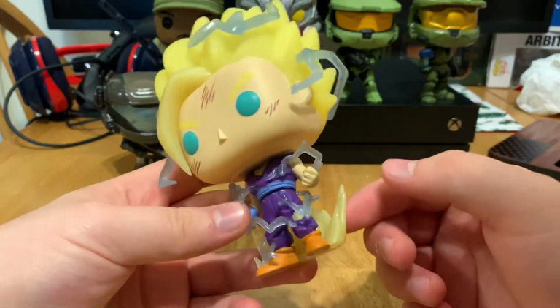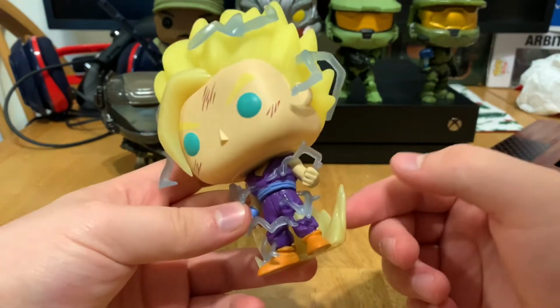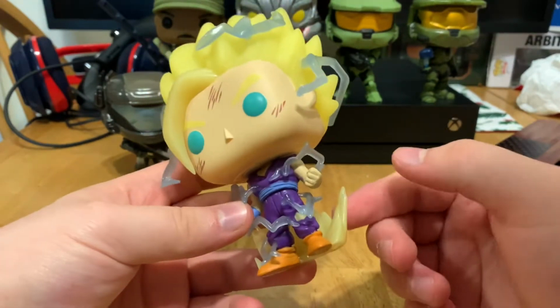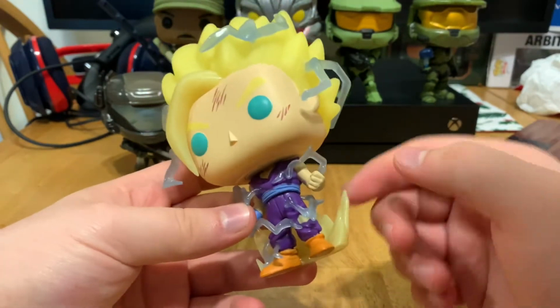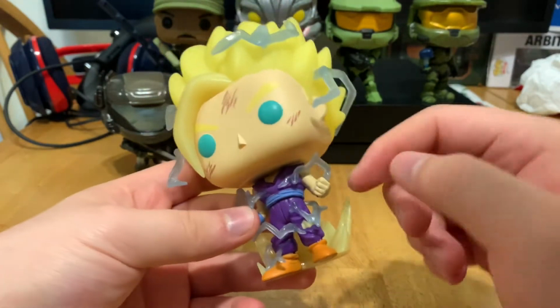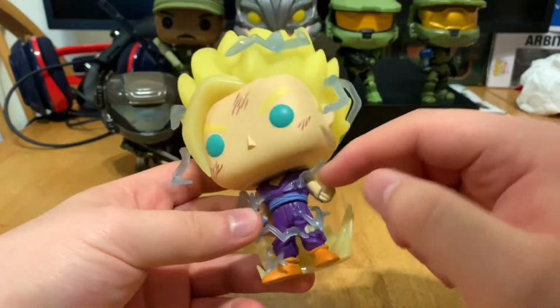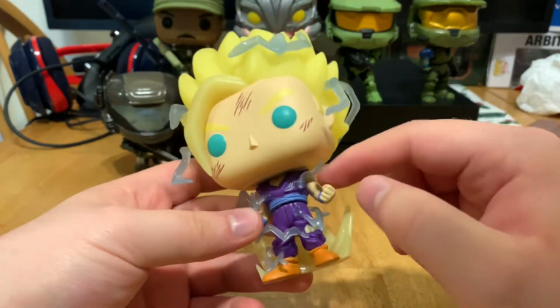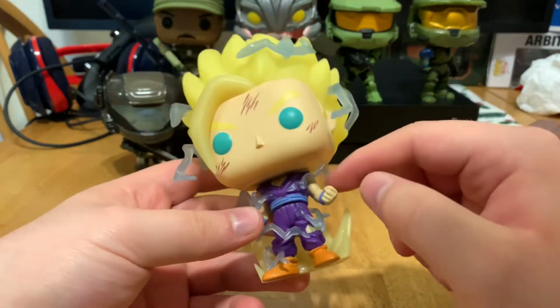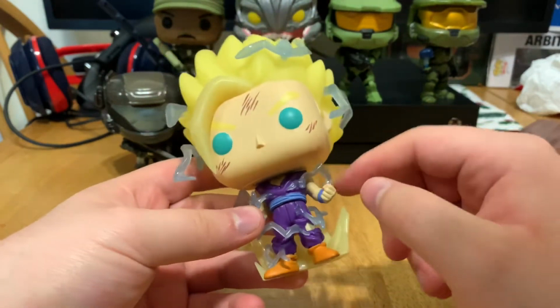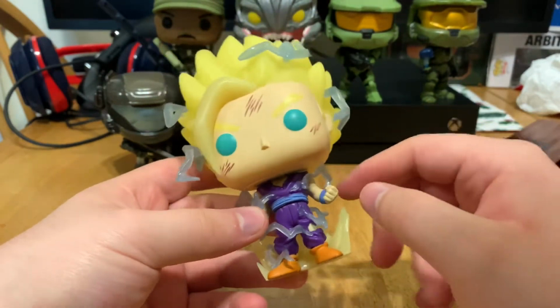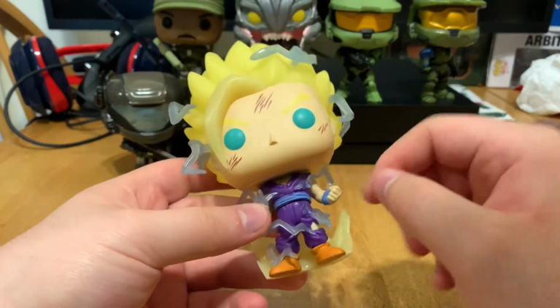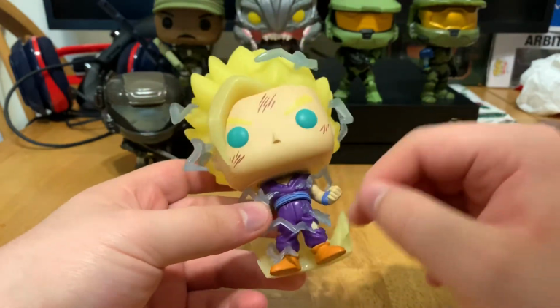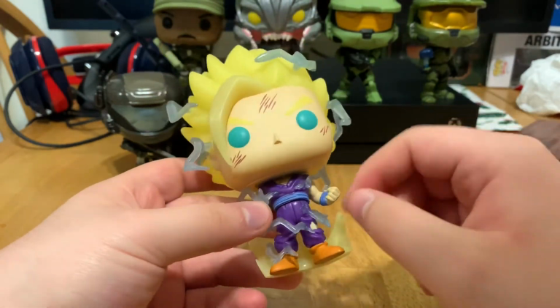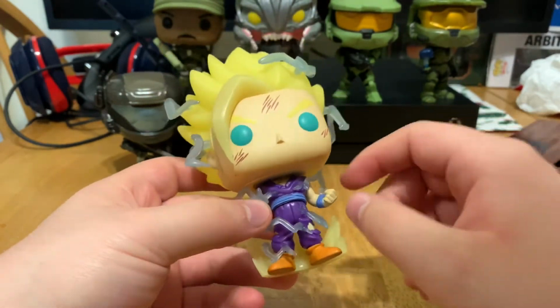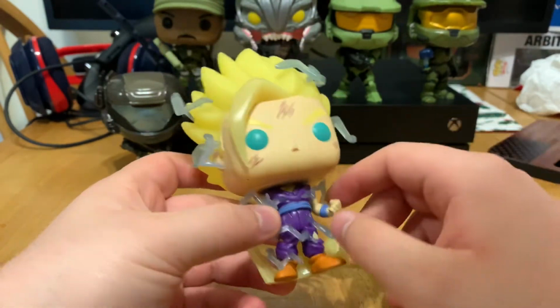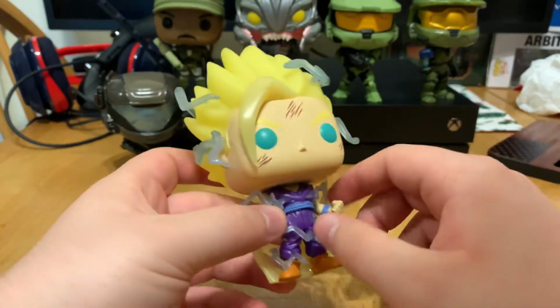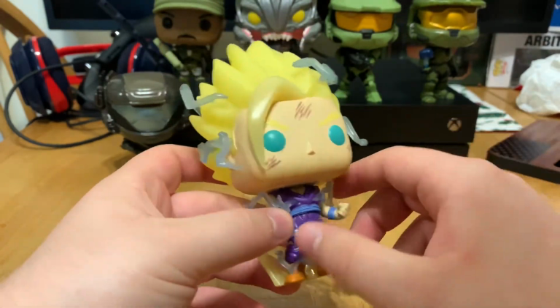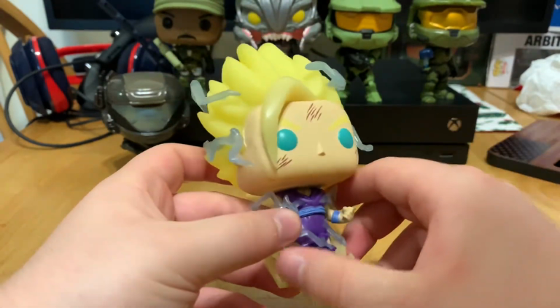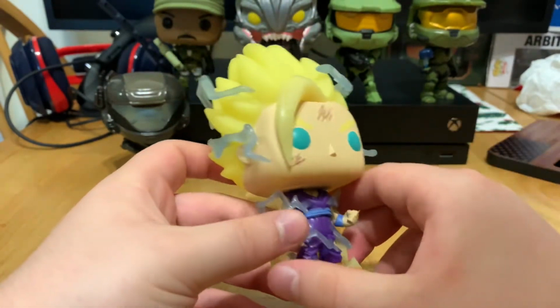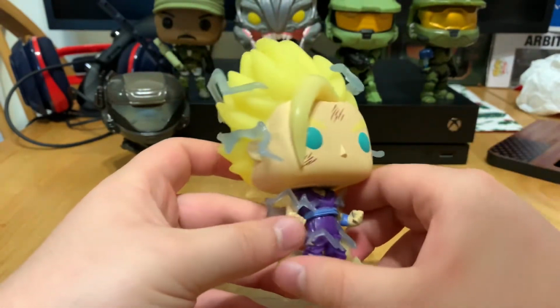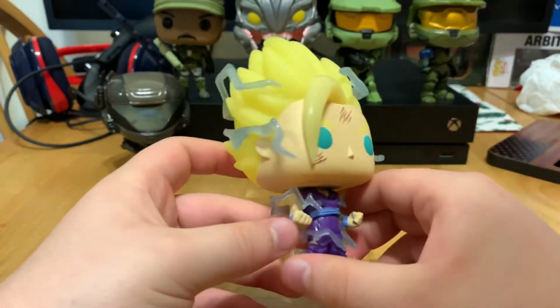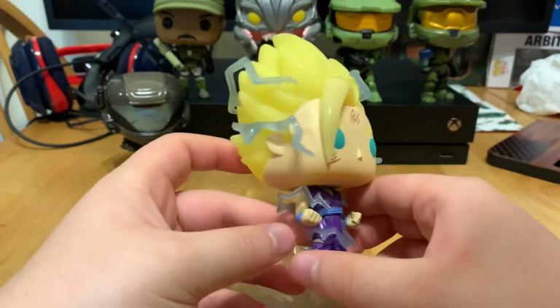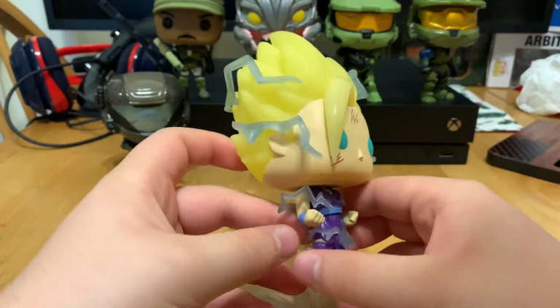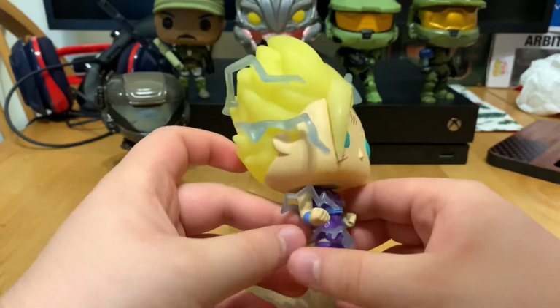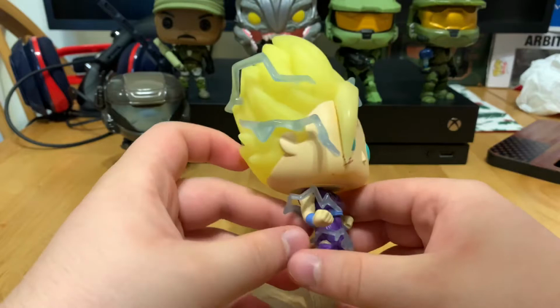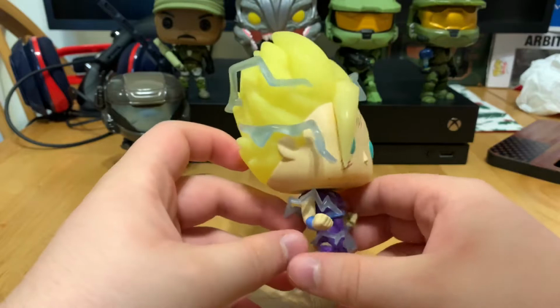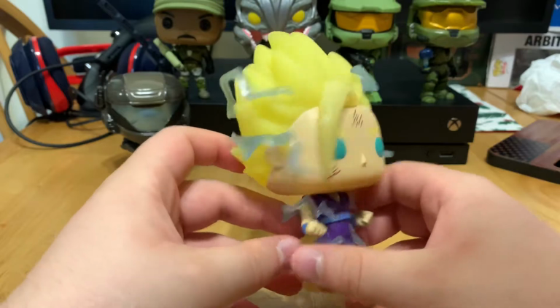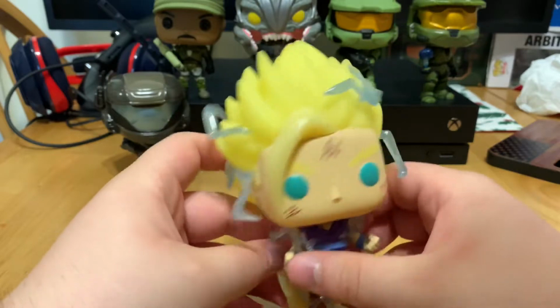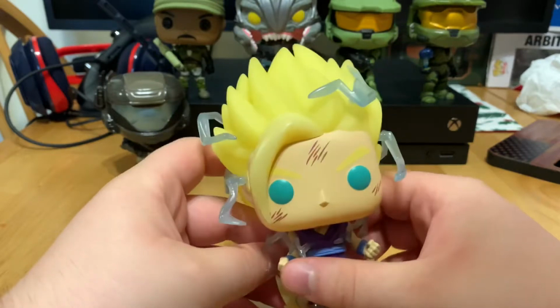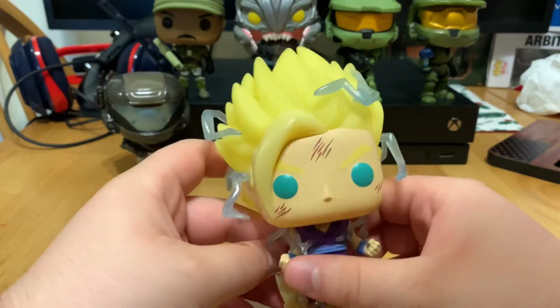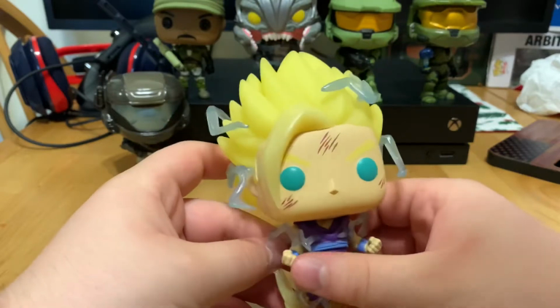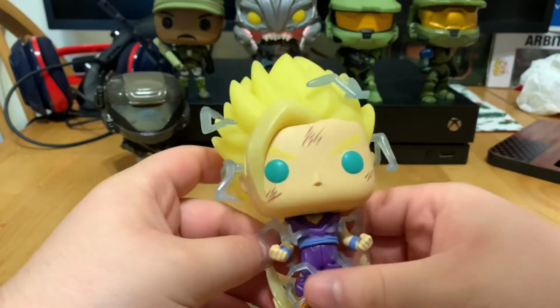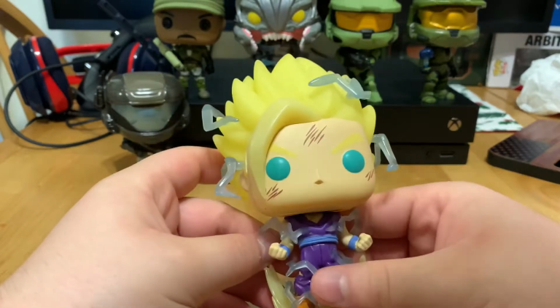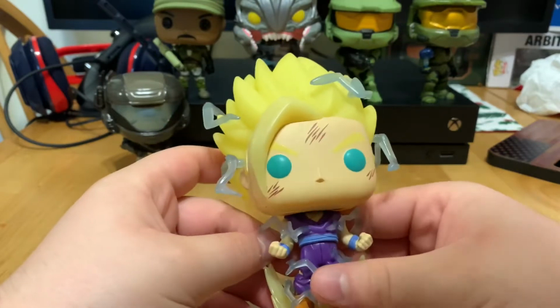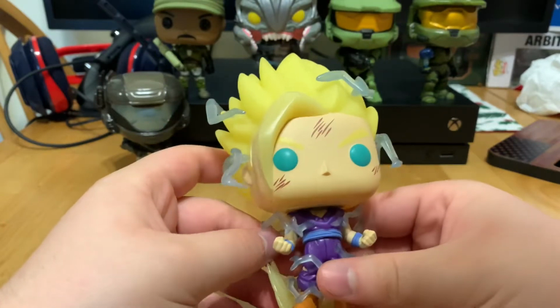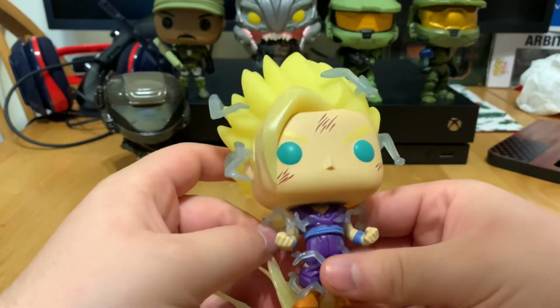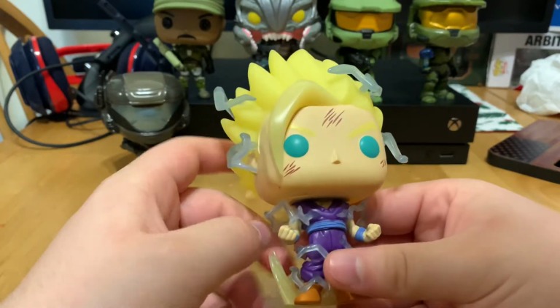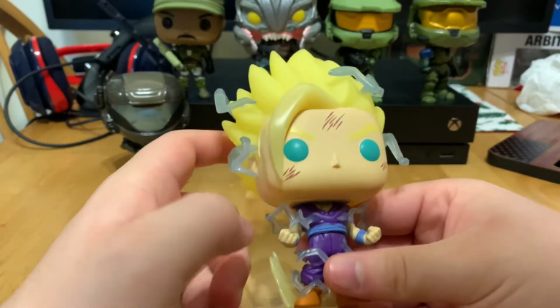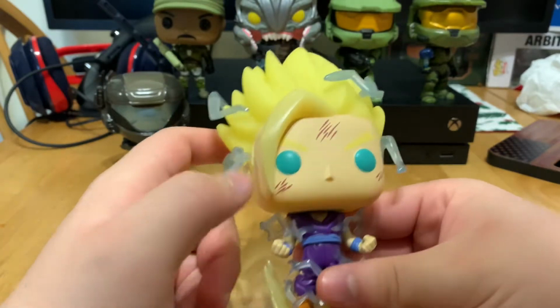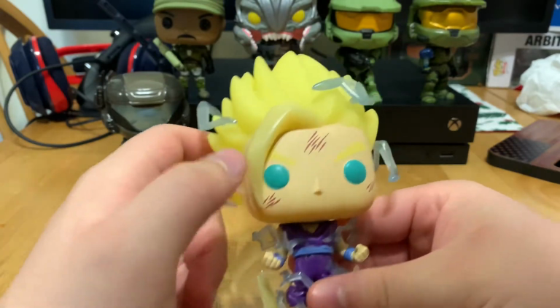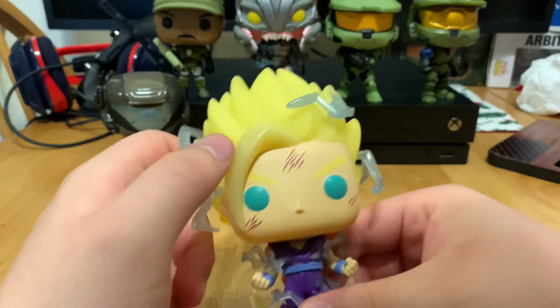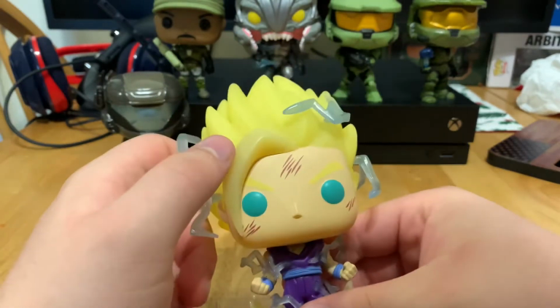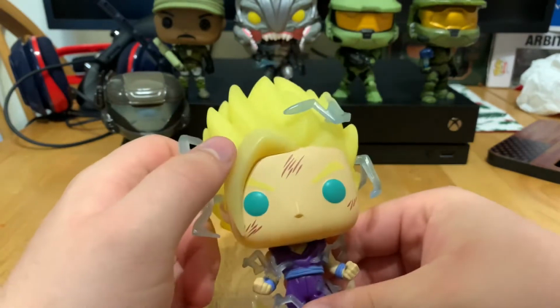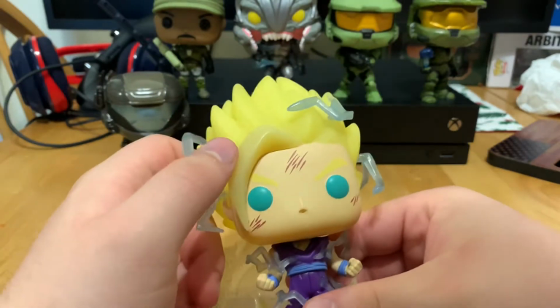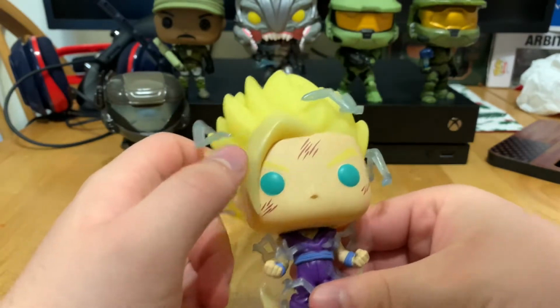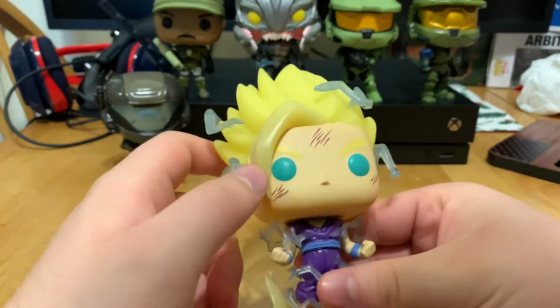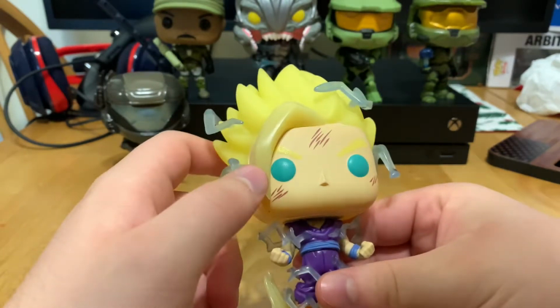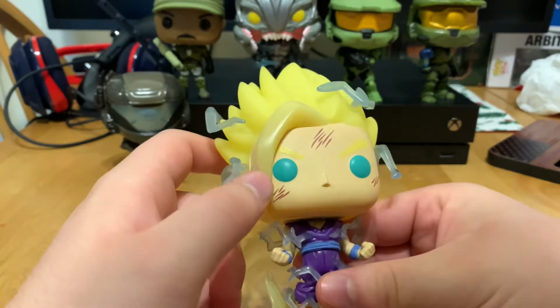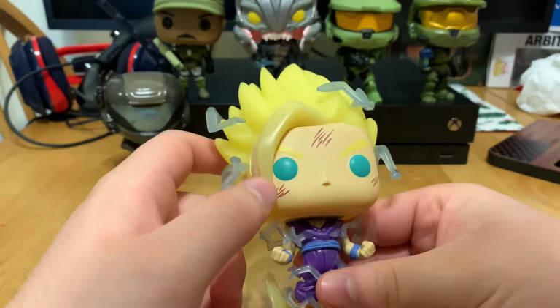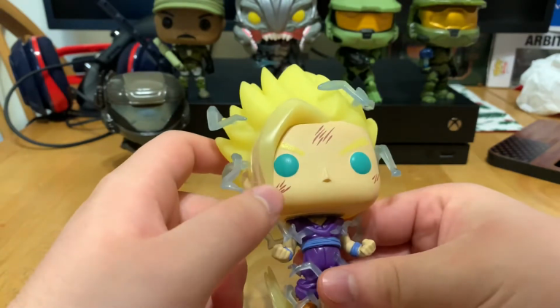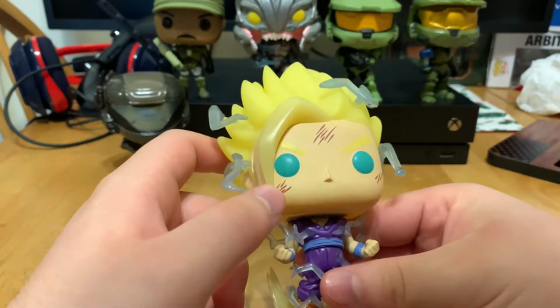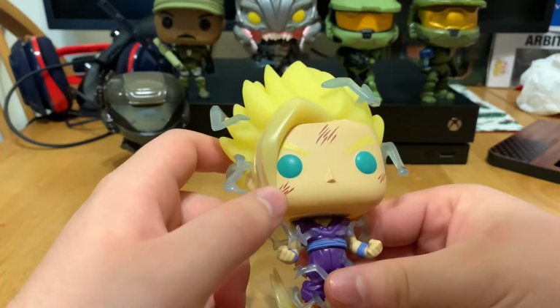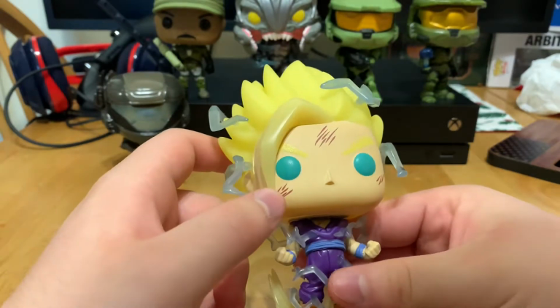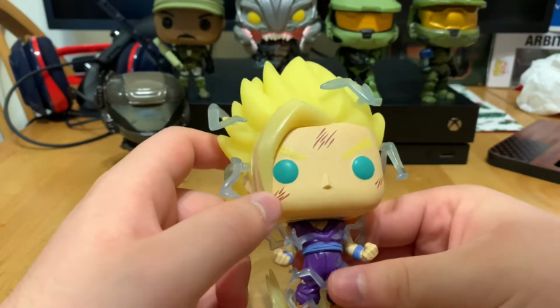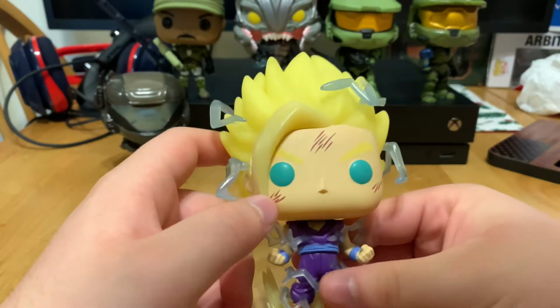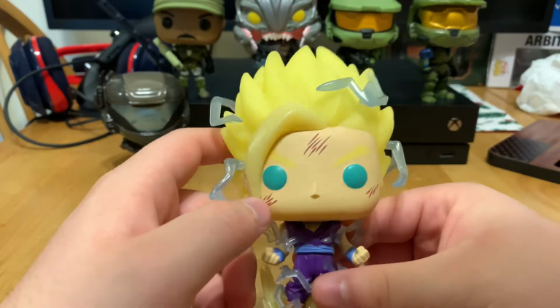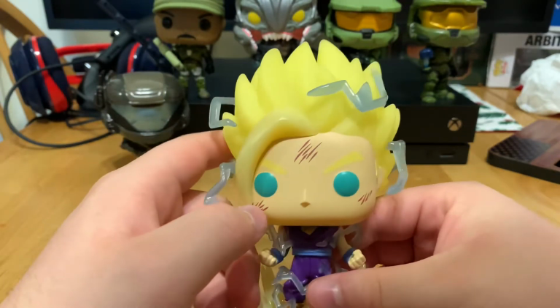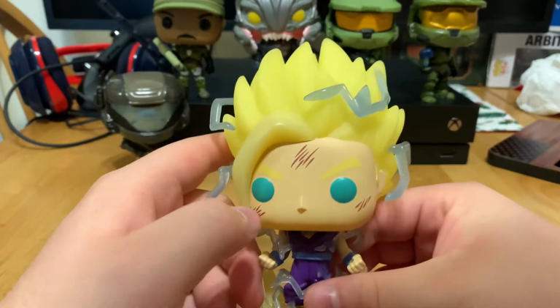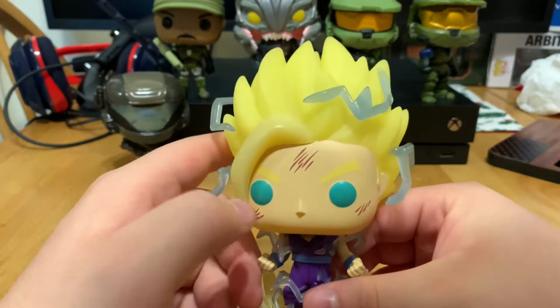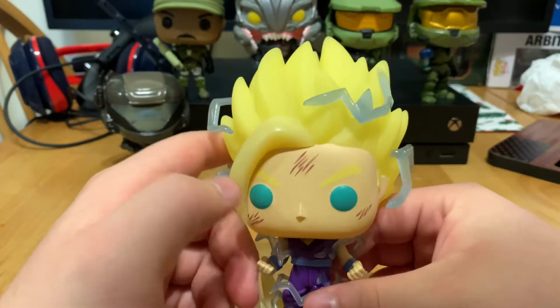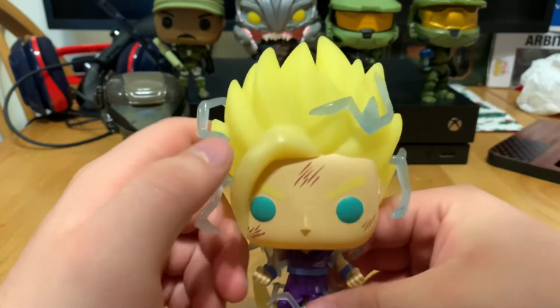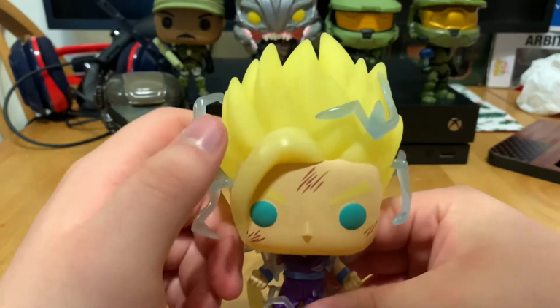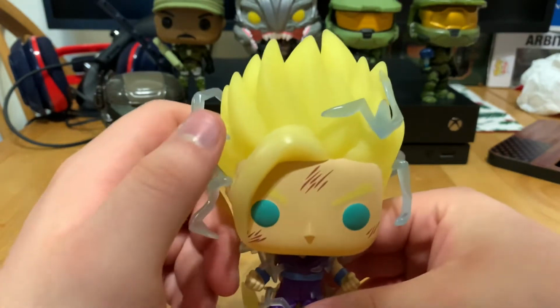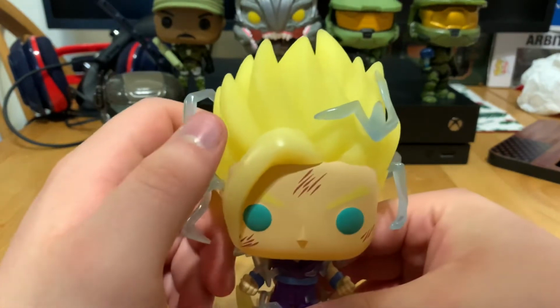It glows in the dark, and his eyebrows and eyes also glow in the dark. It is his aura and all the electricity all around.